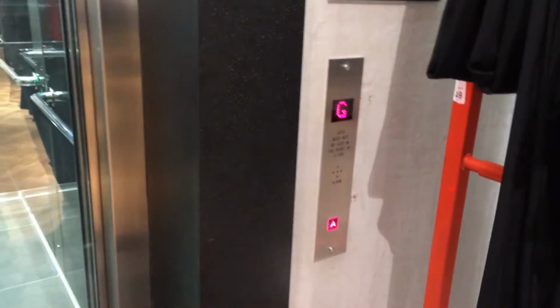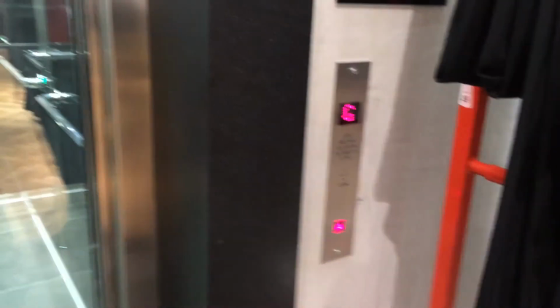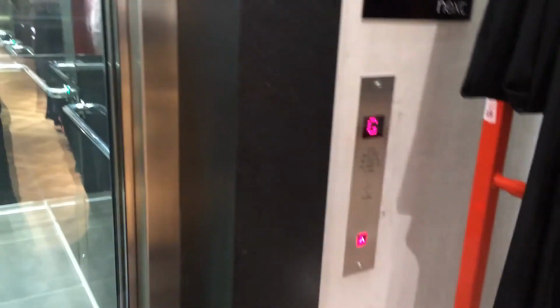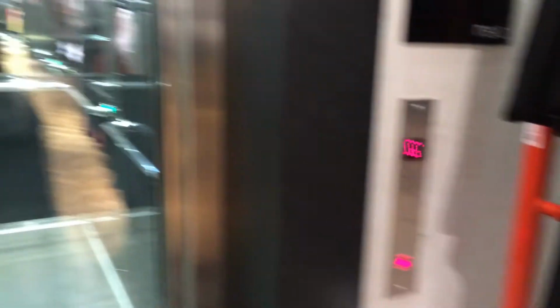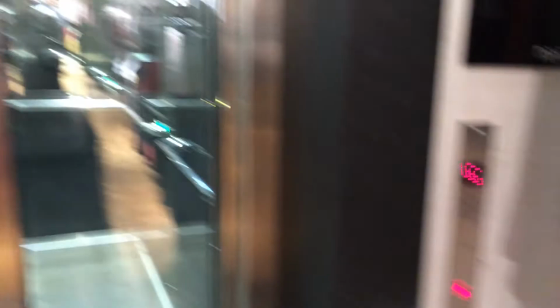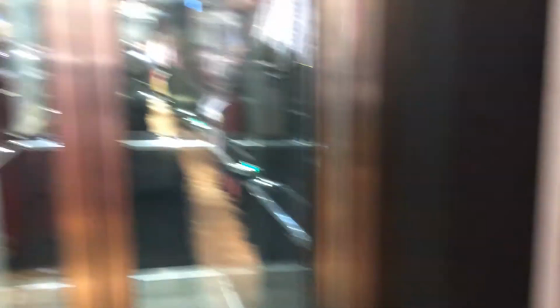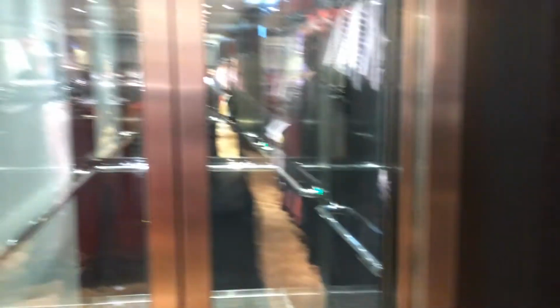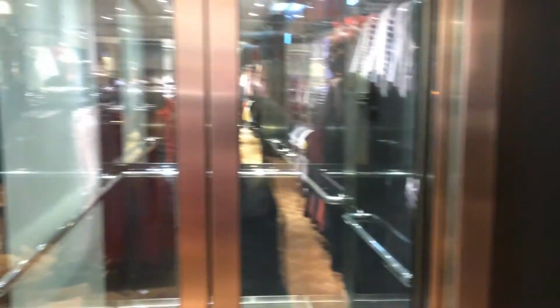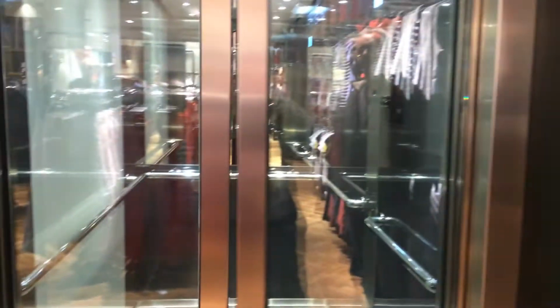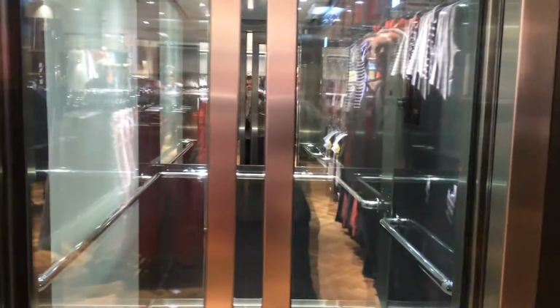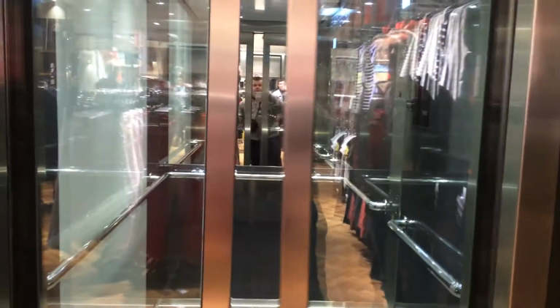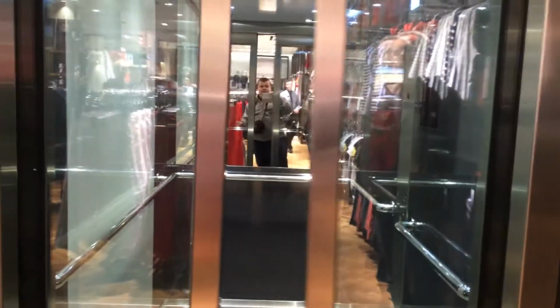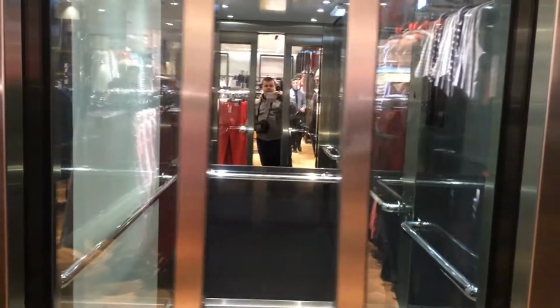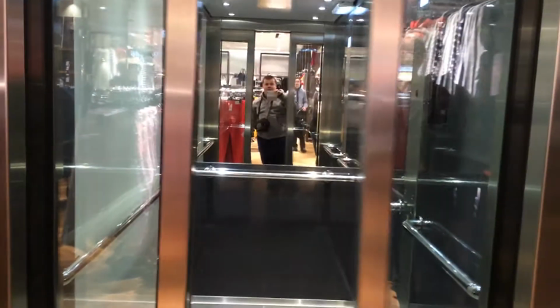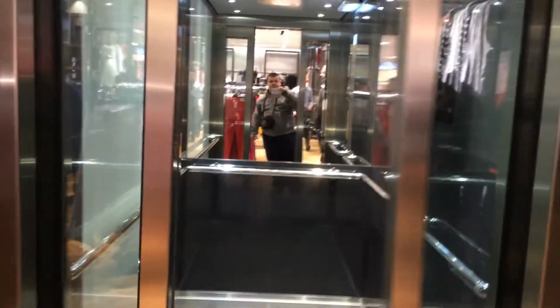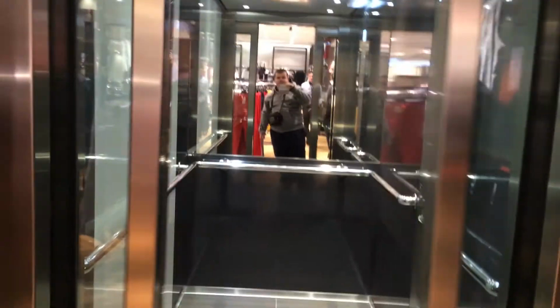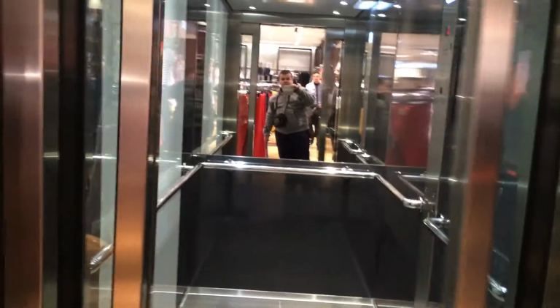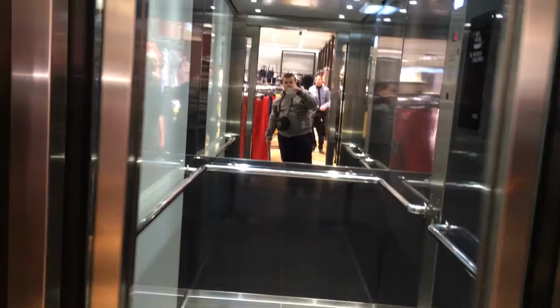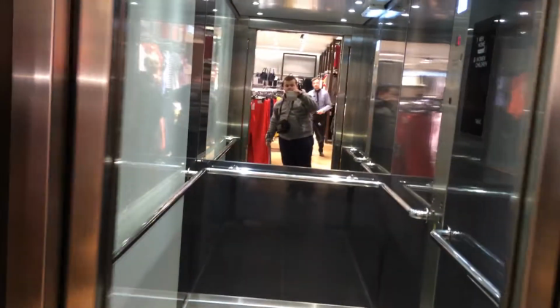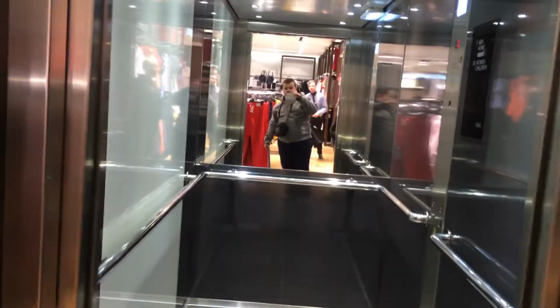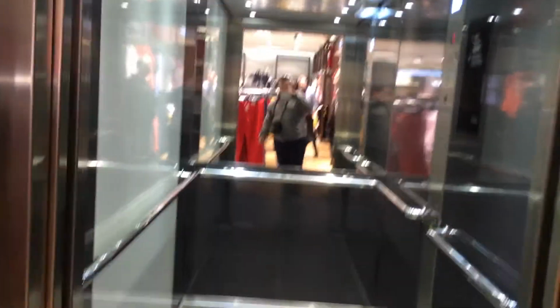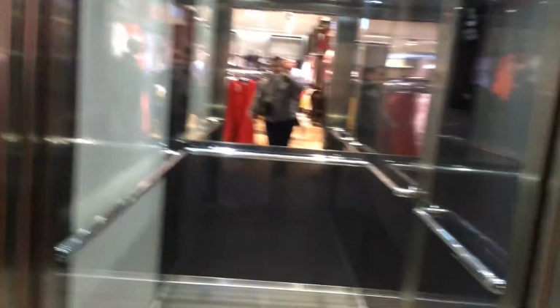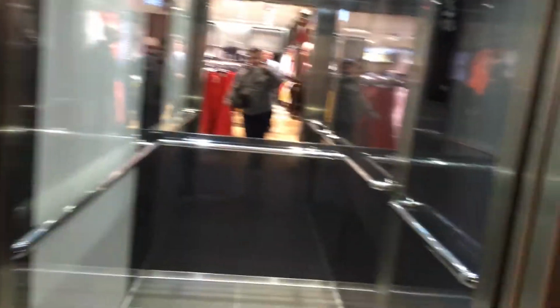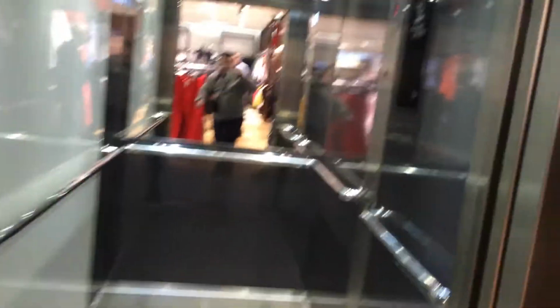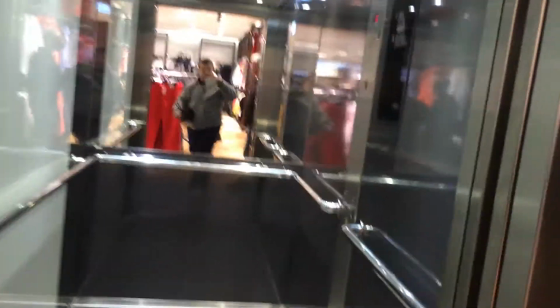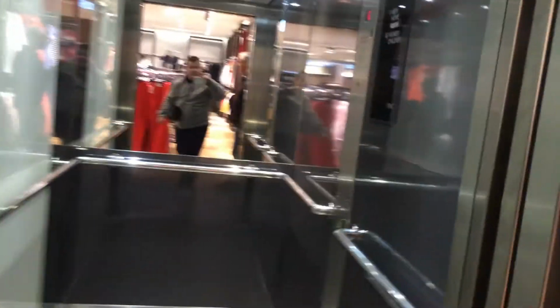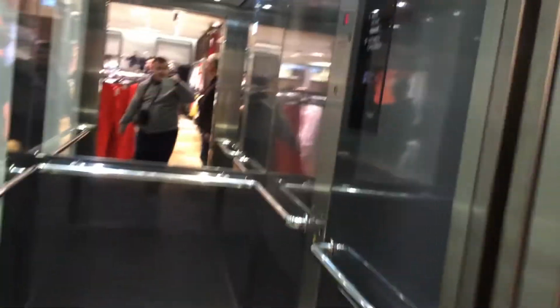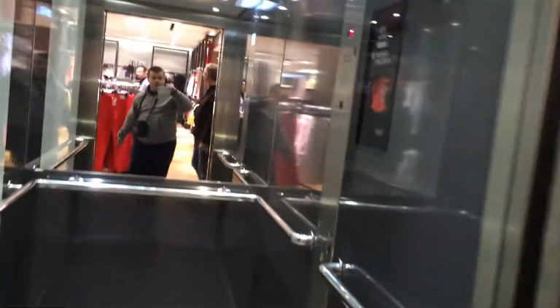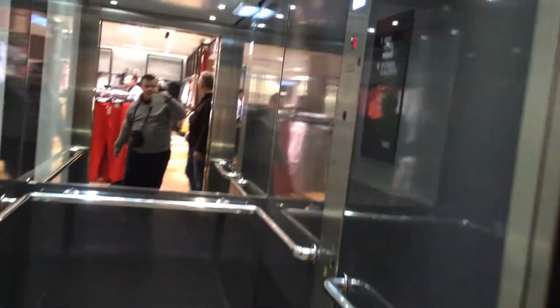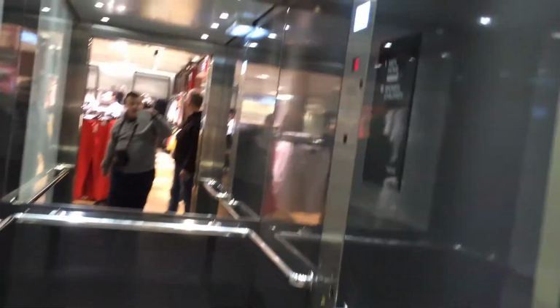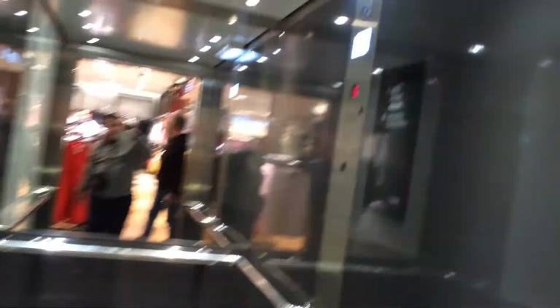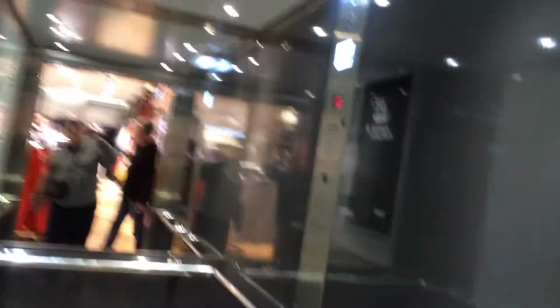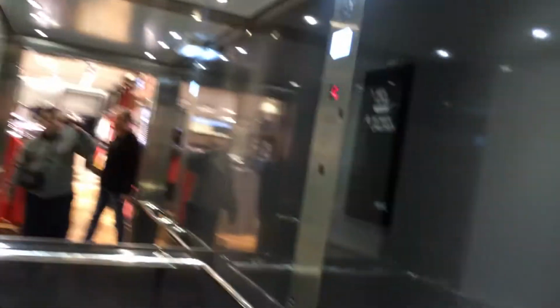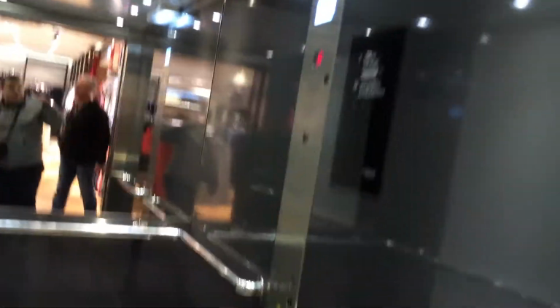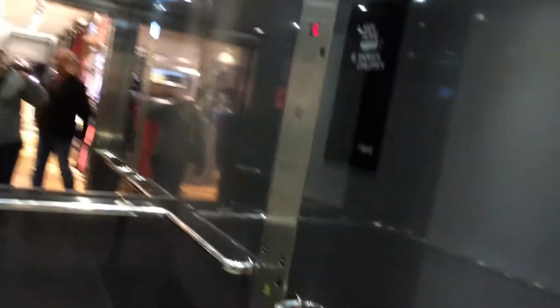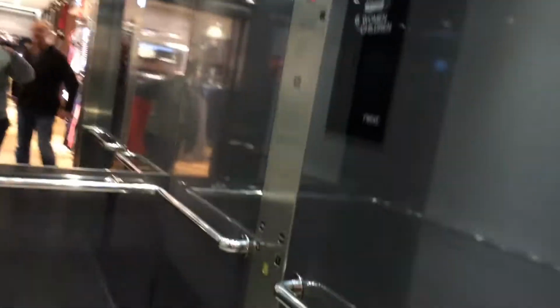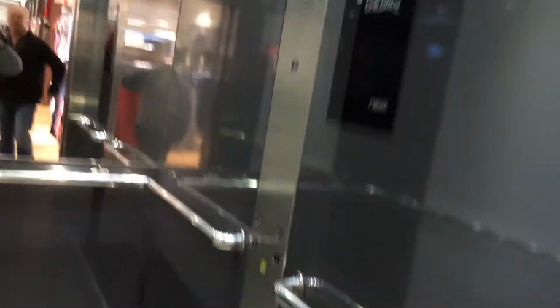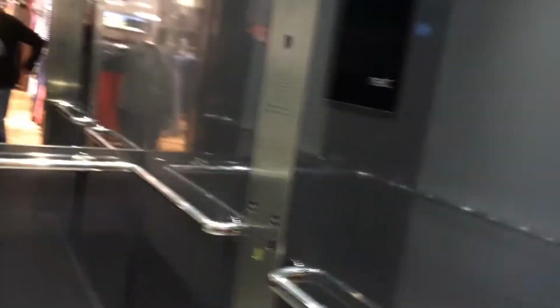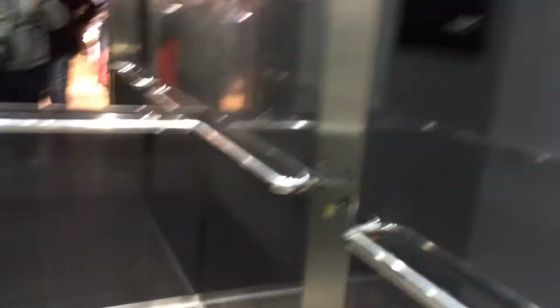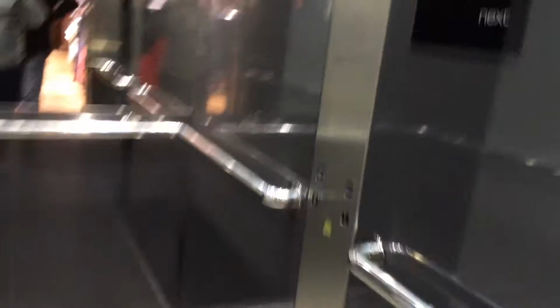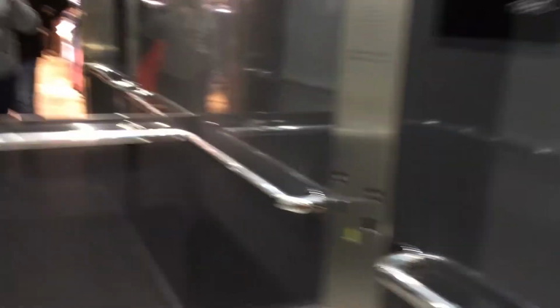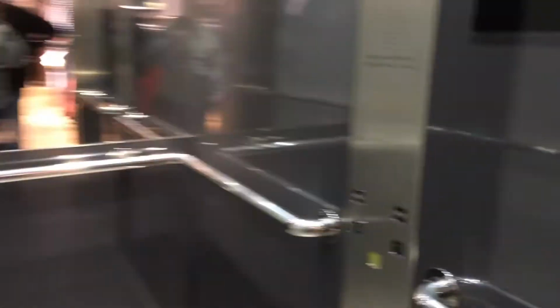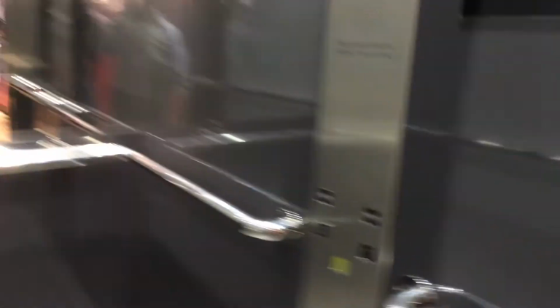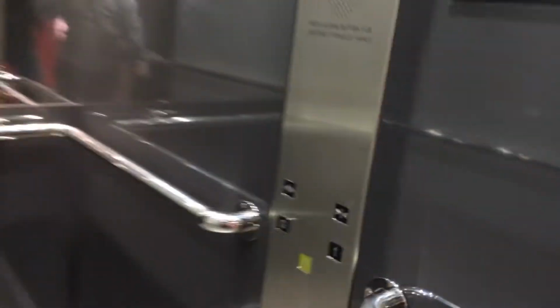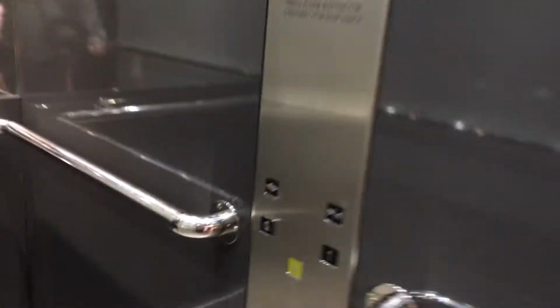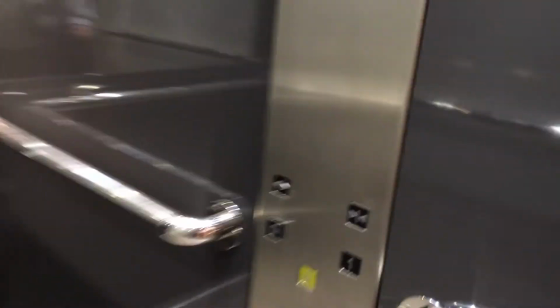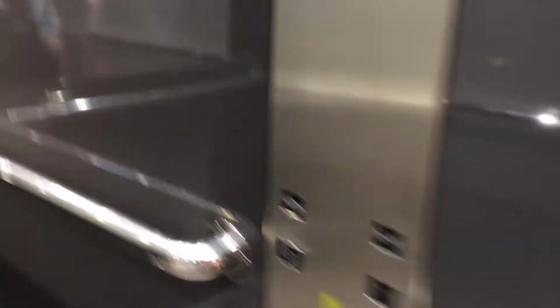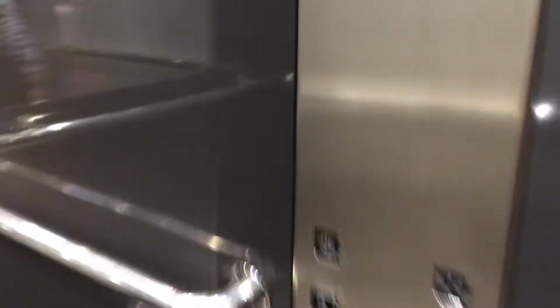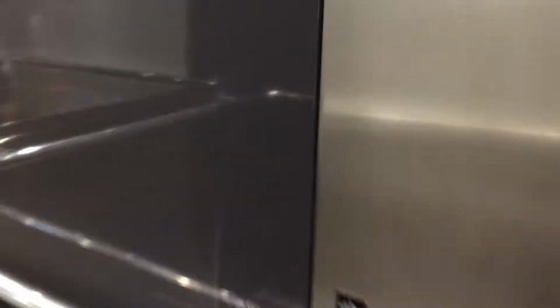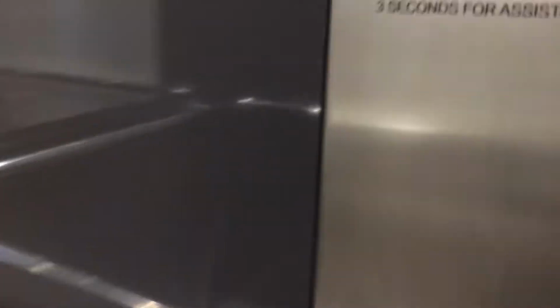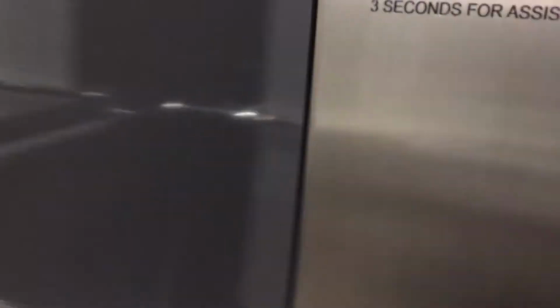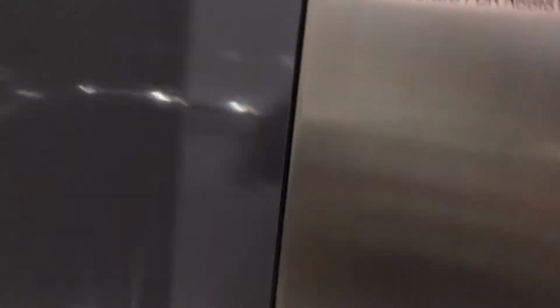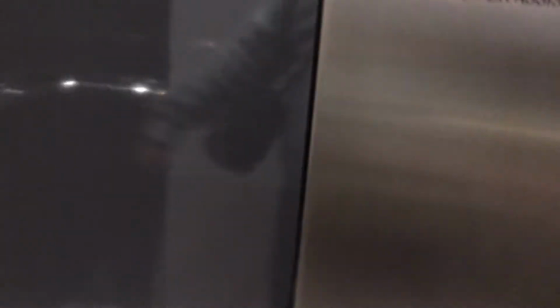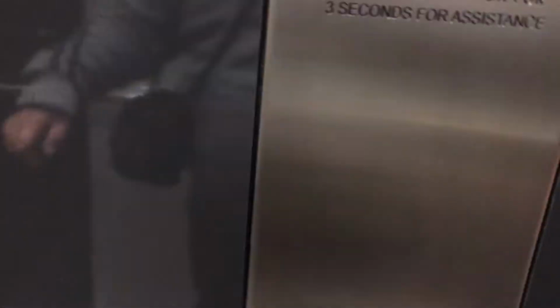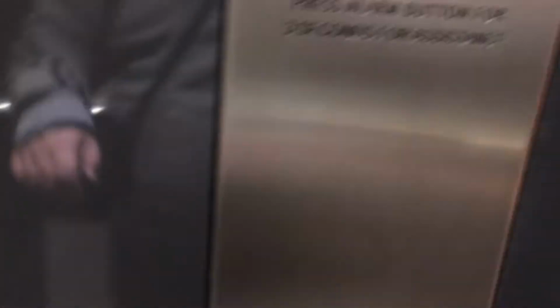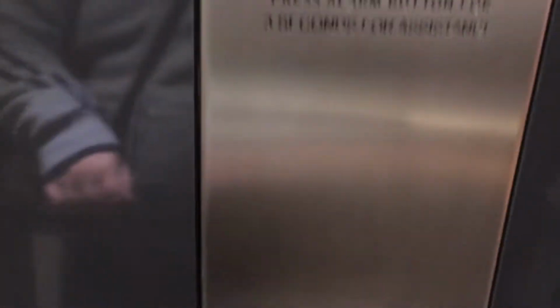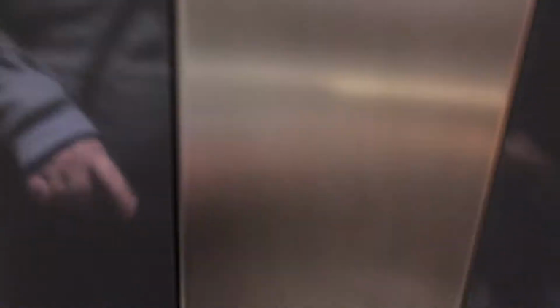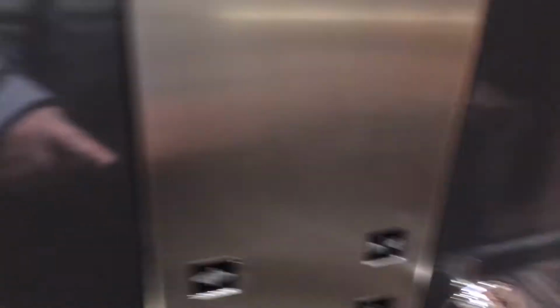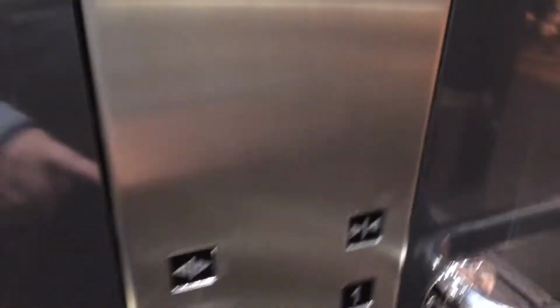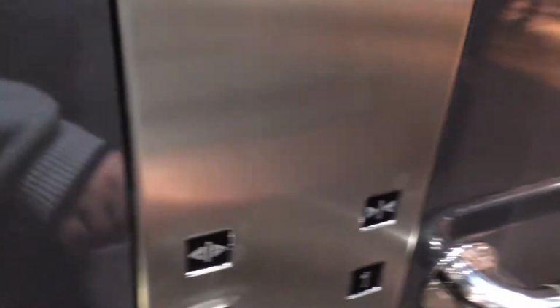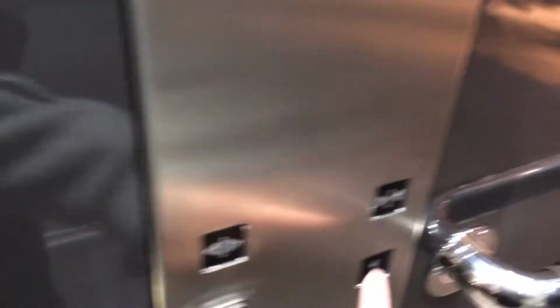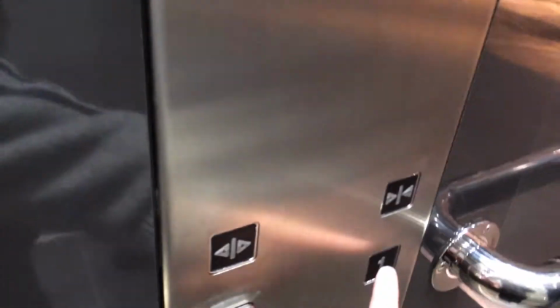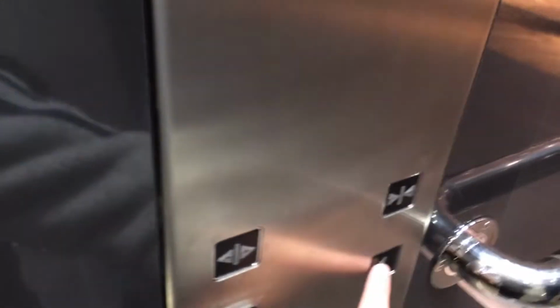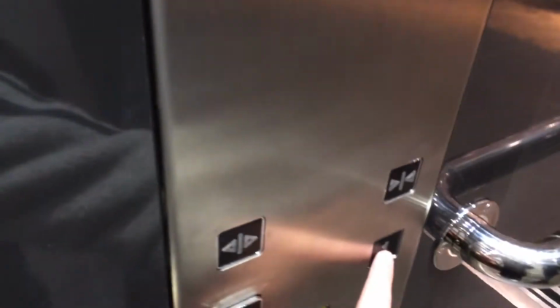This is the elevator at the next Spruce Field. It's at Oakland. Let's go to one.